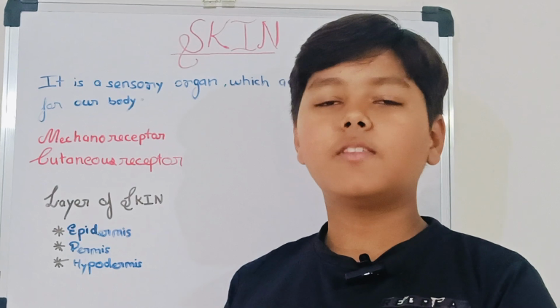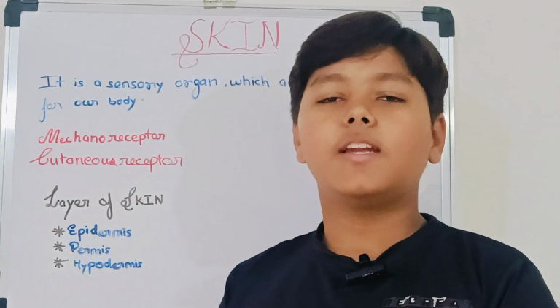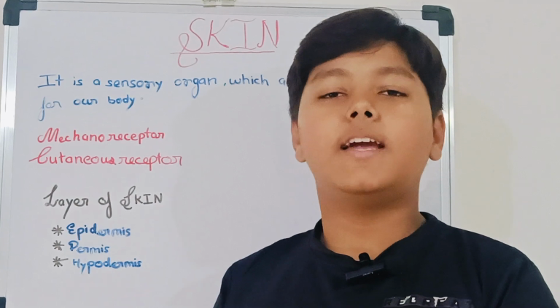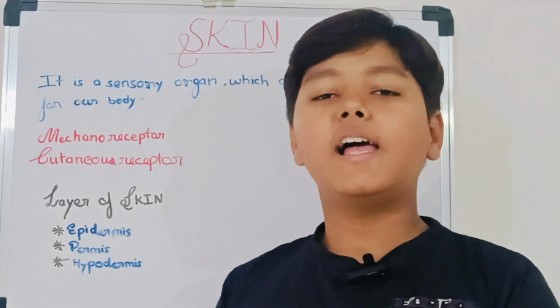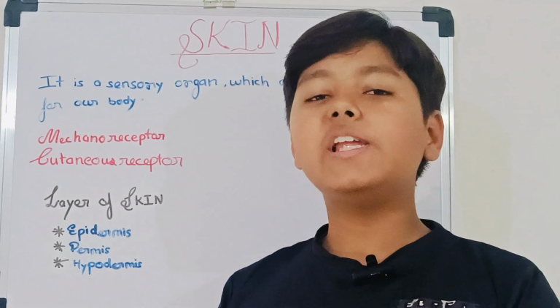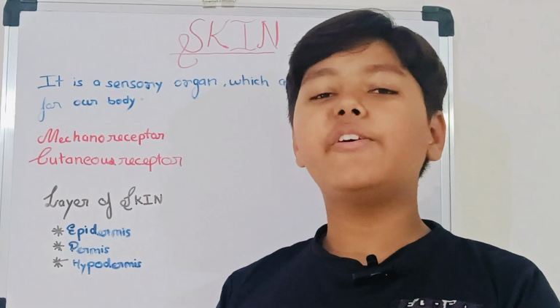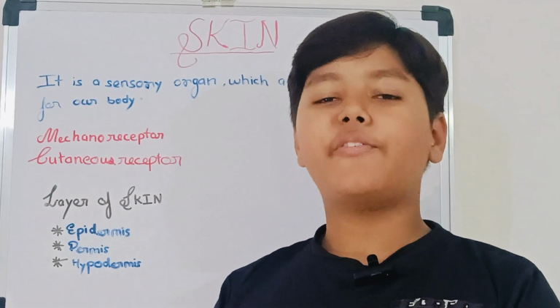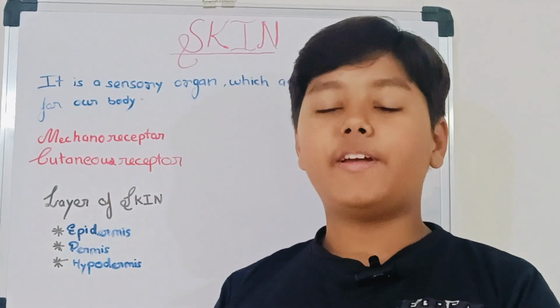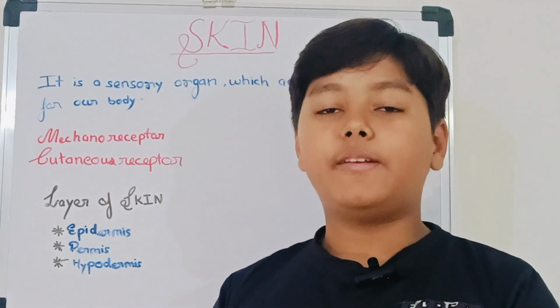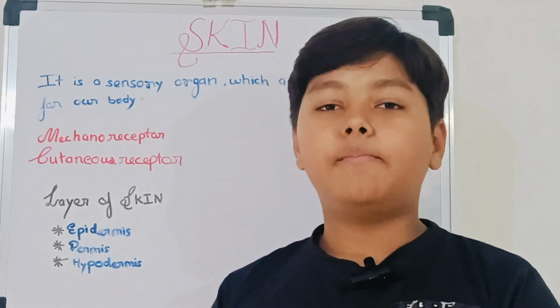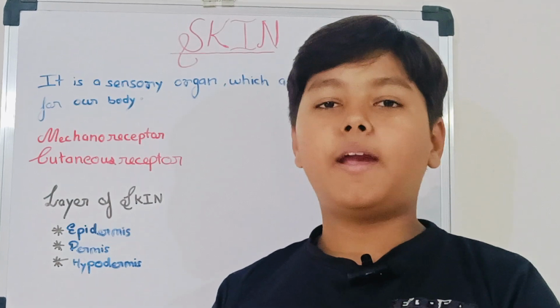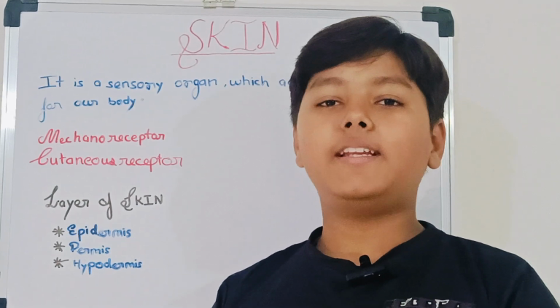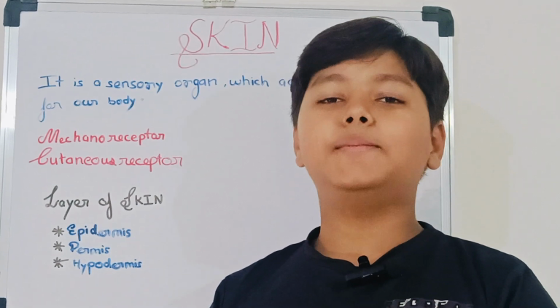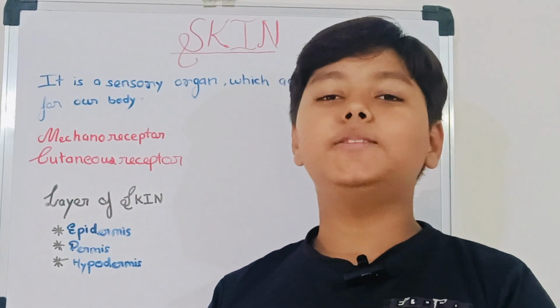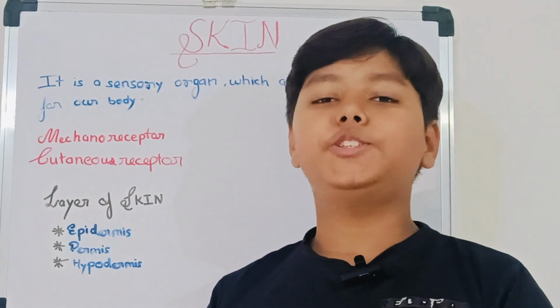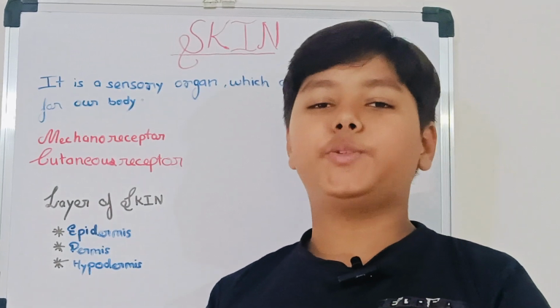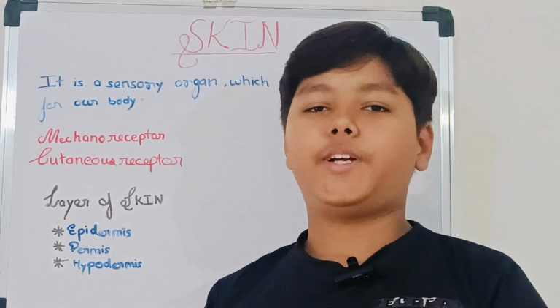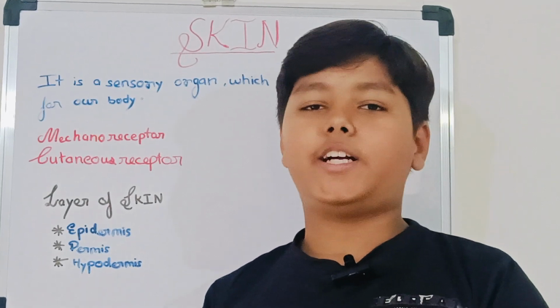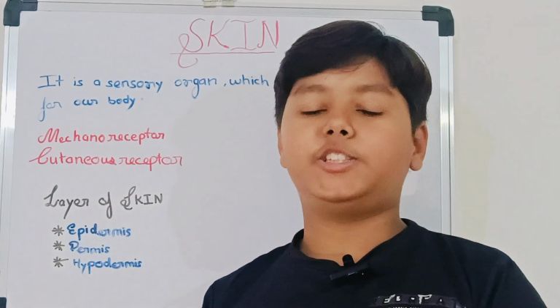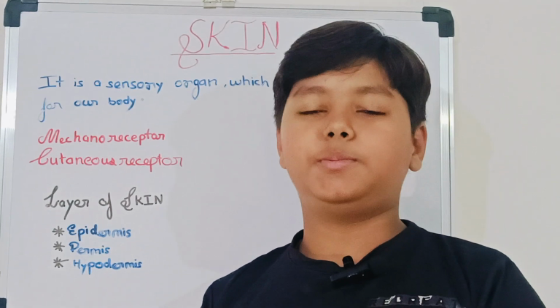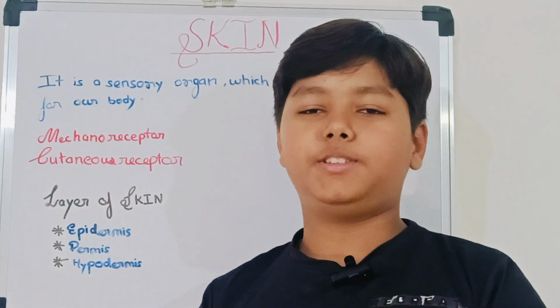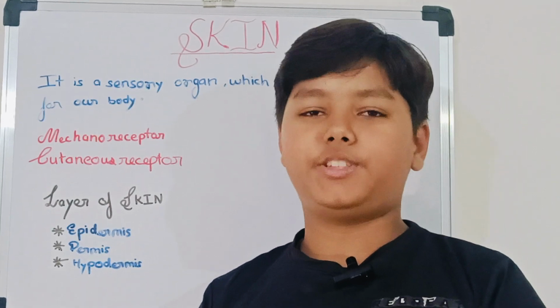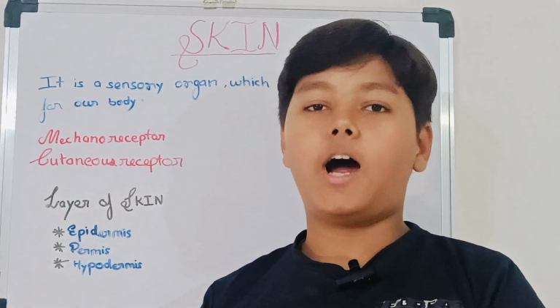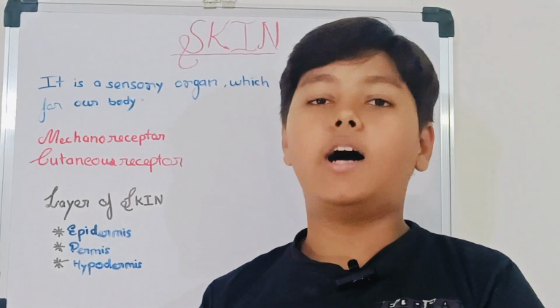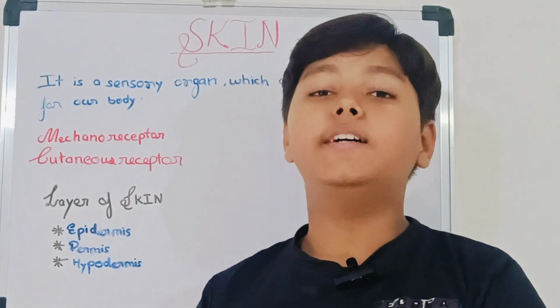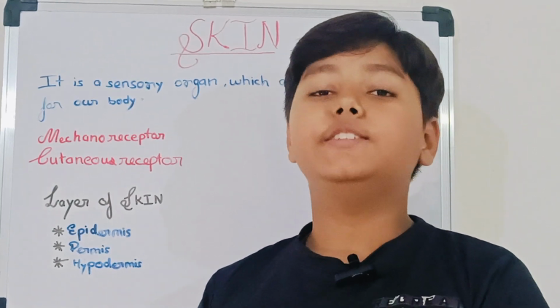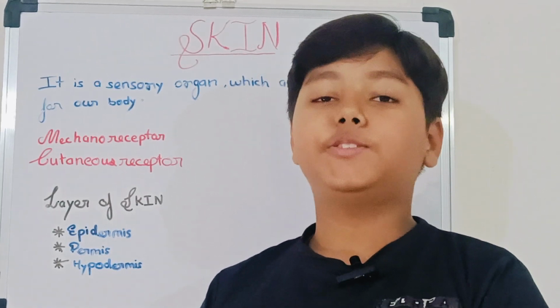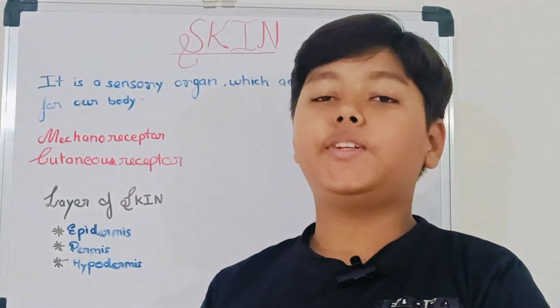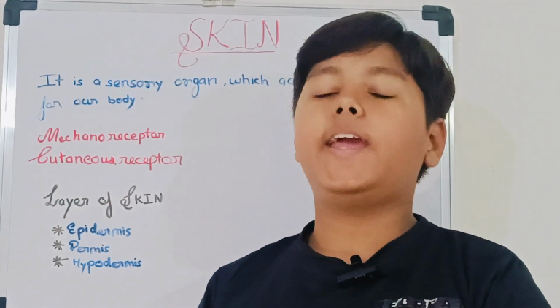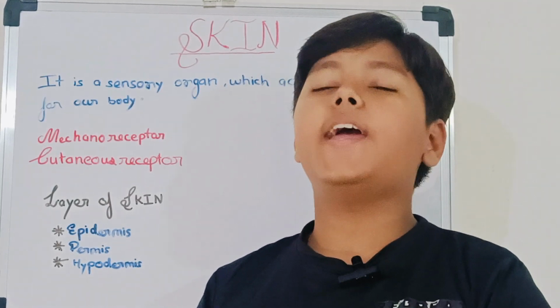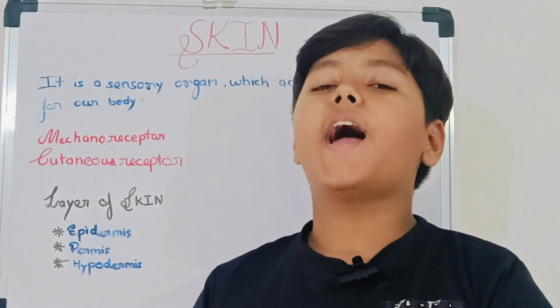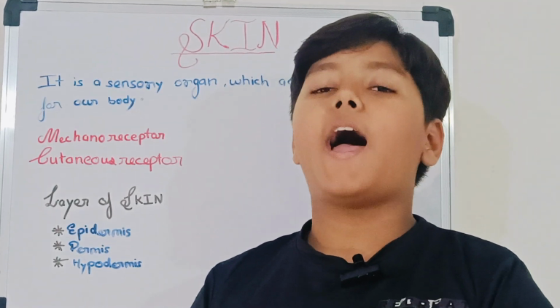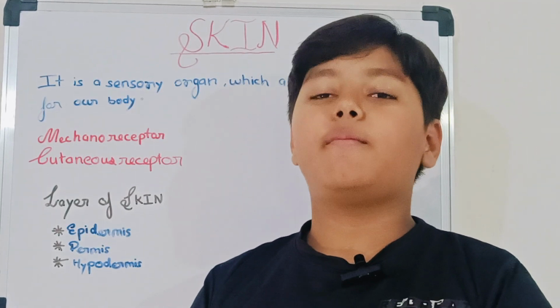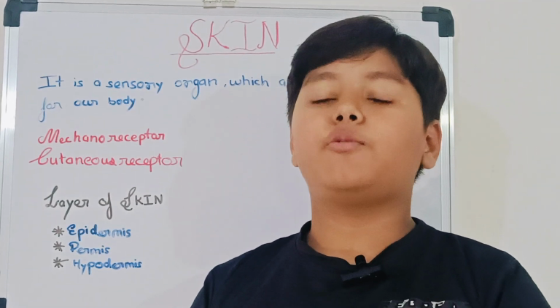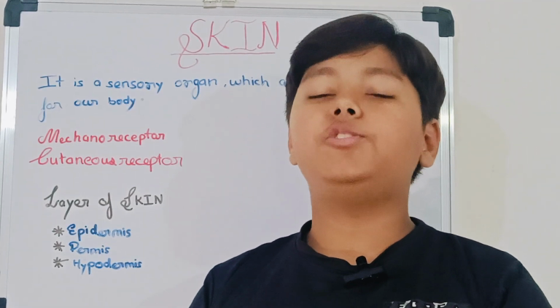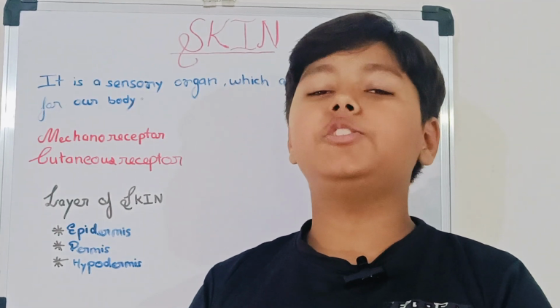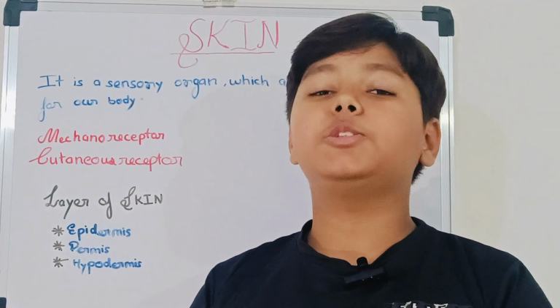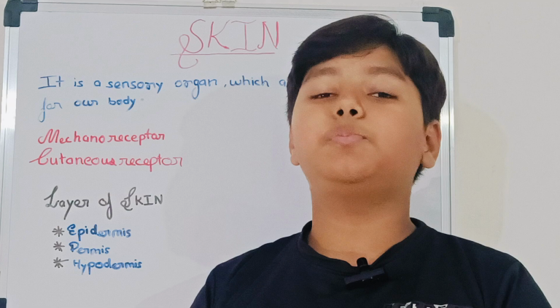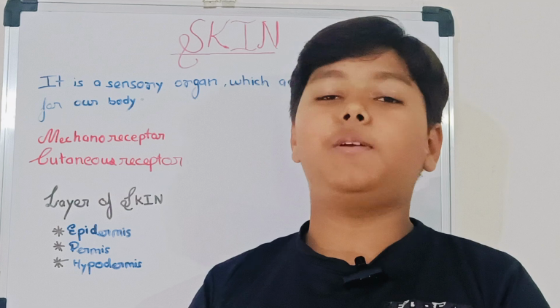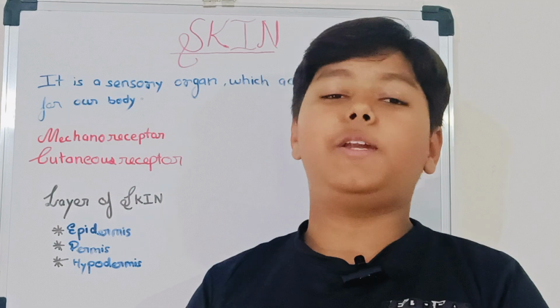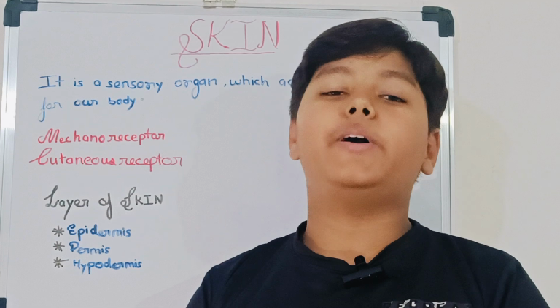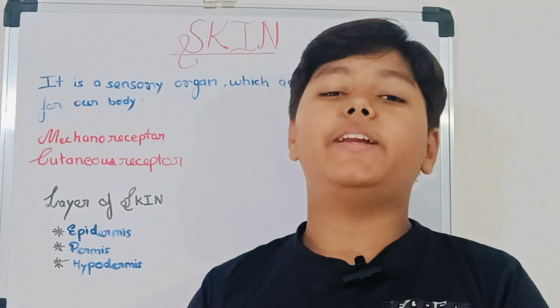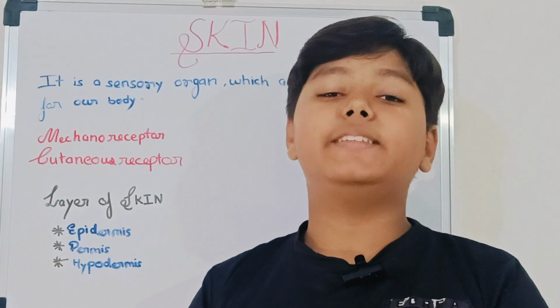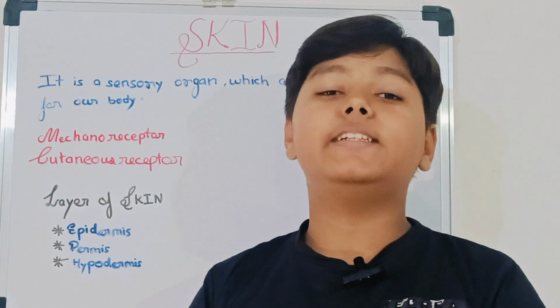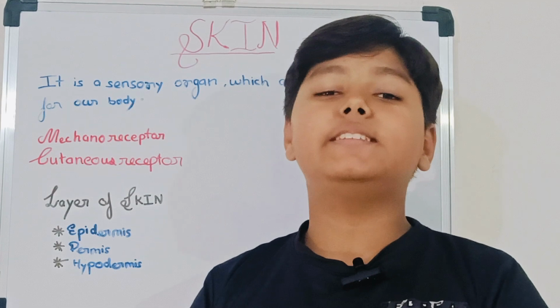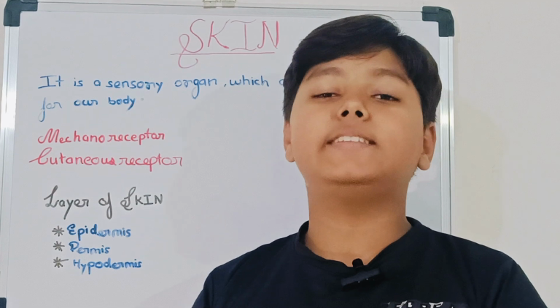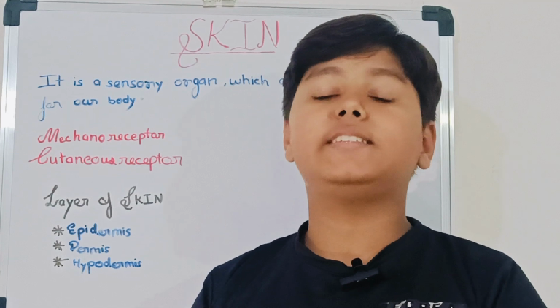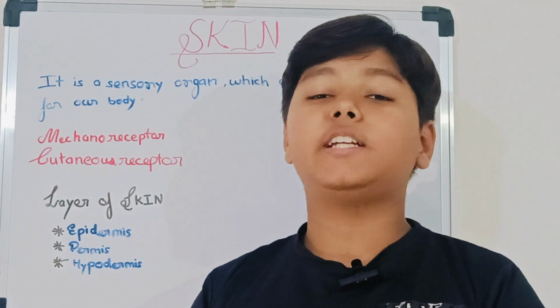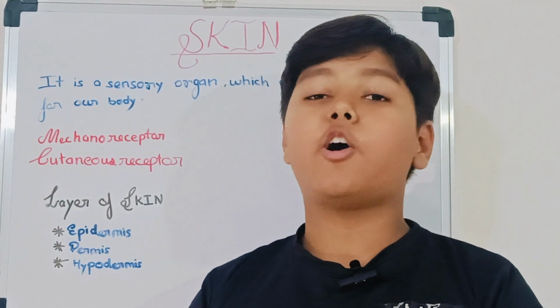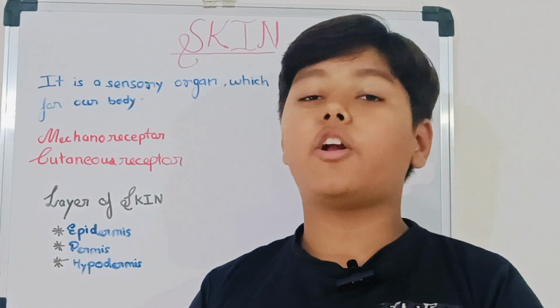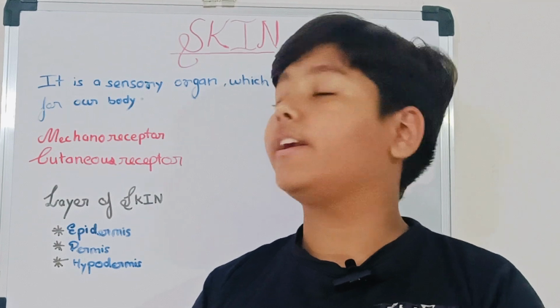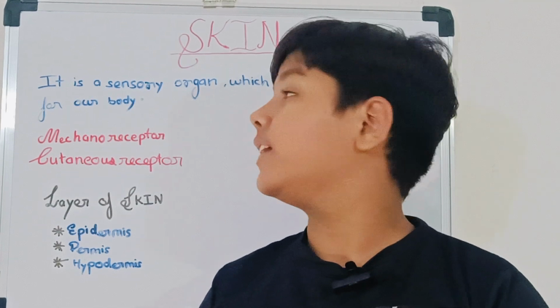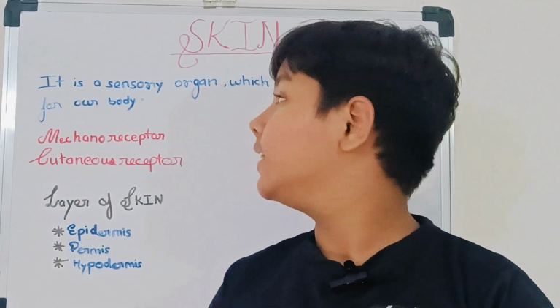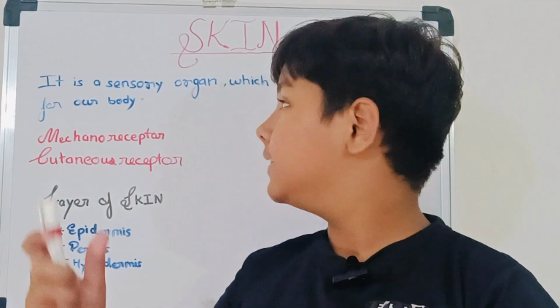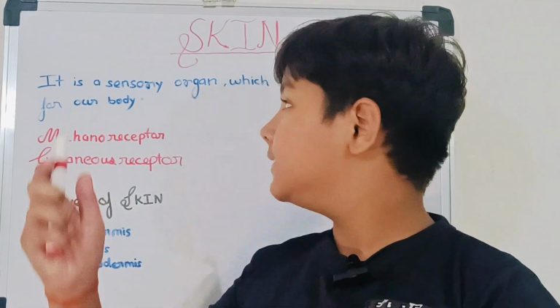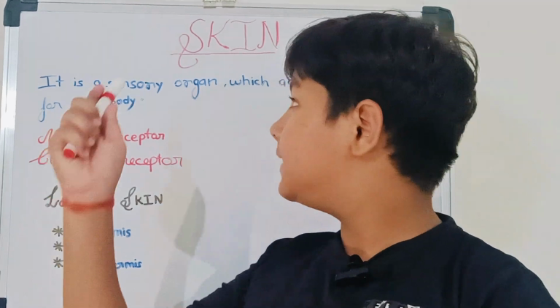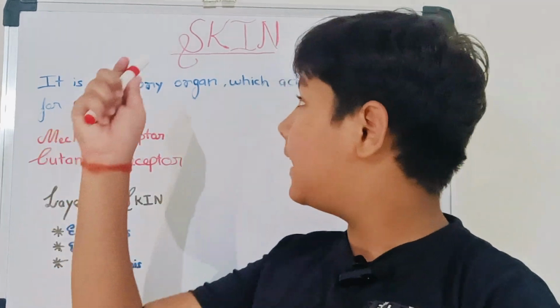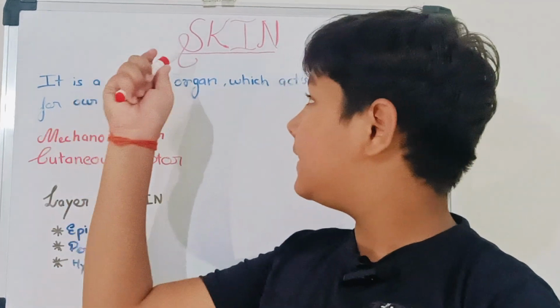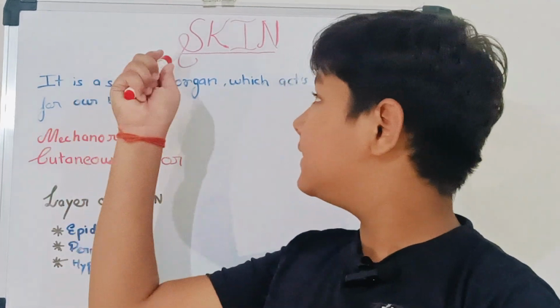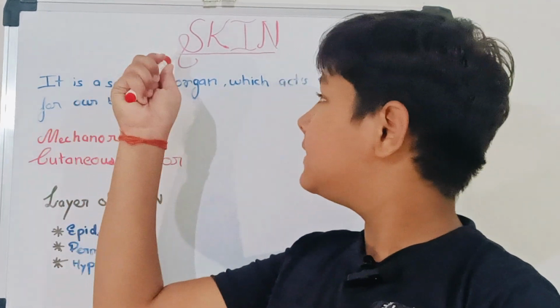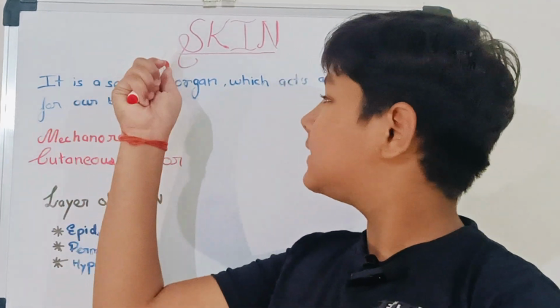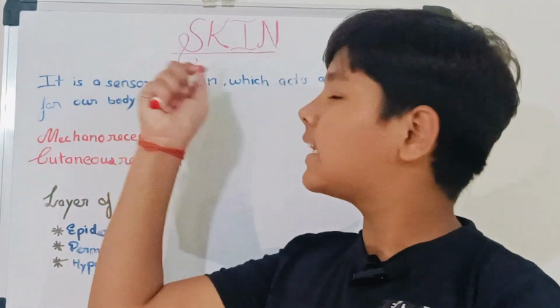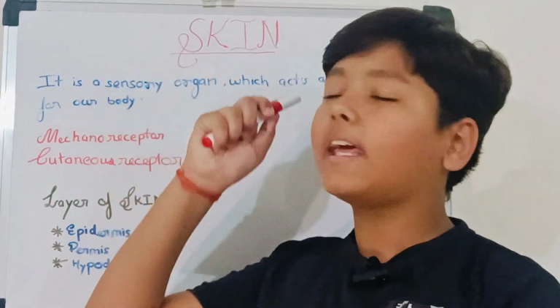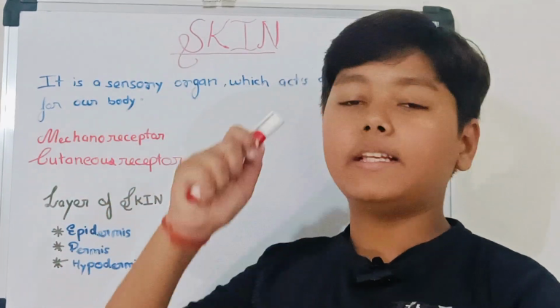Hello everyone, my name is Shuiyash Mishra. Today I am going to explain another sensory organ, that is skin.